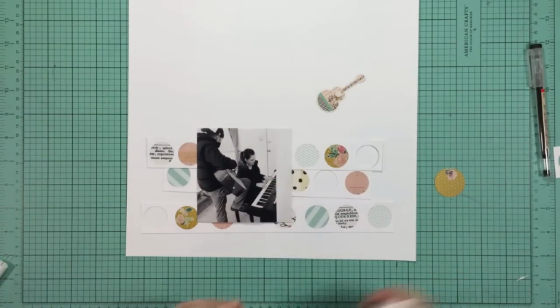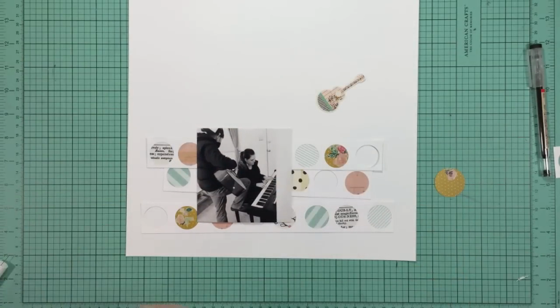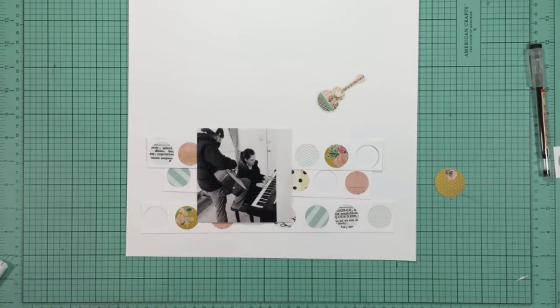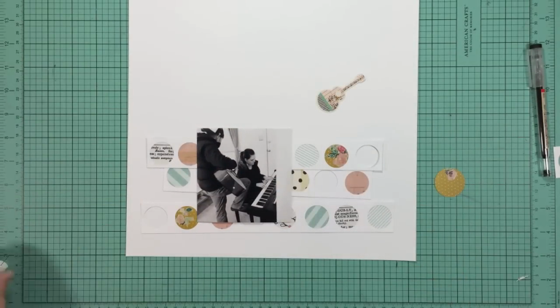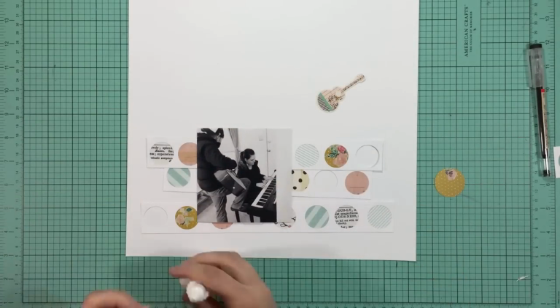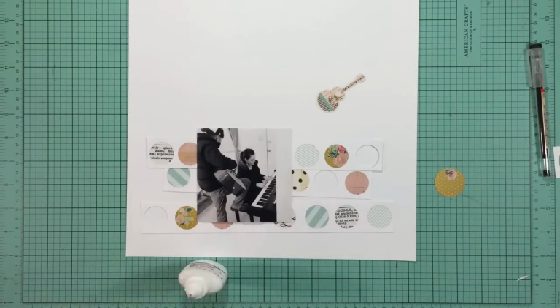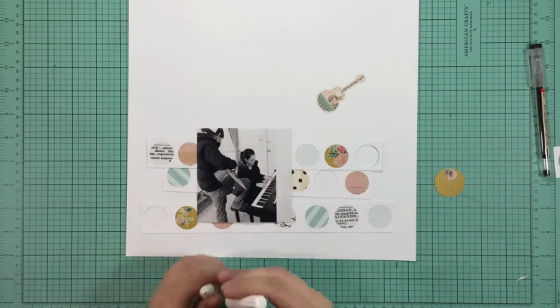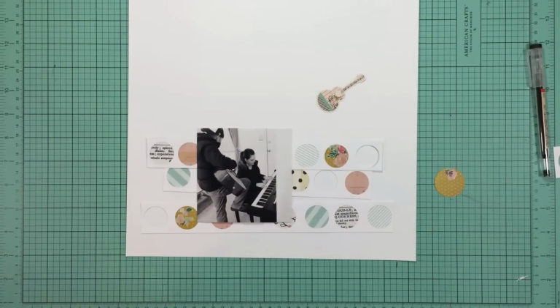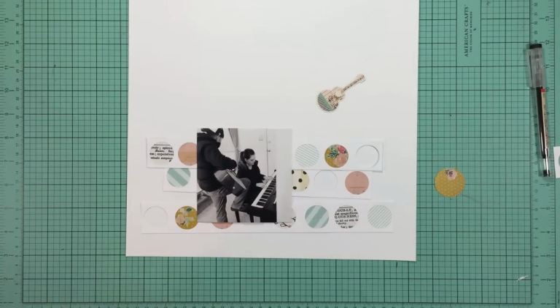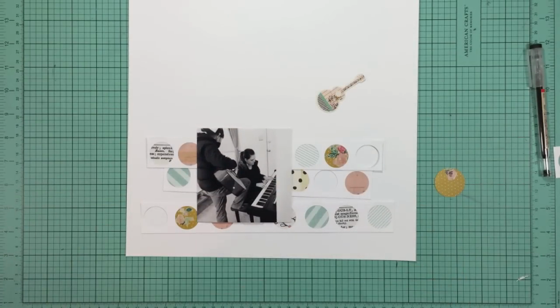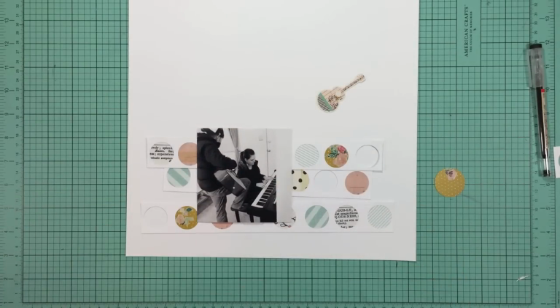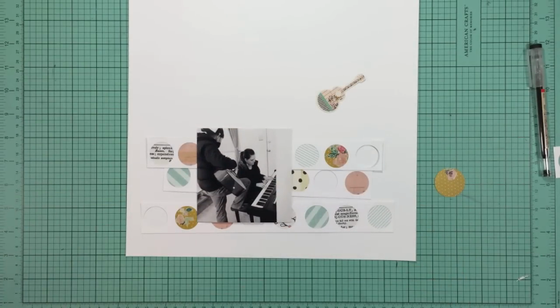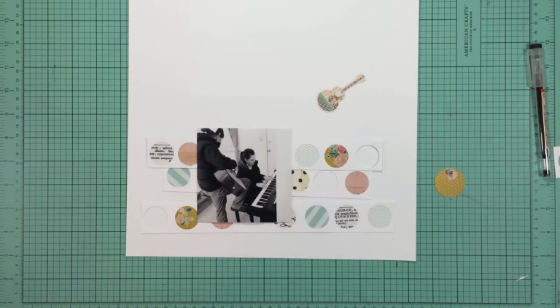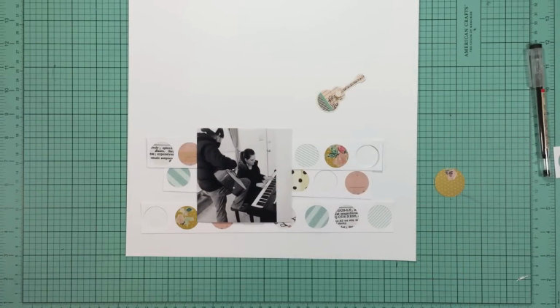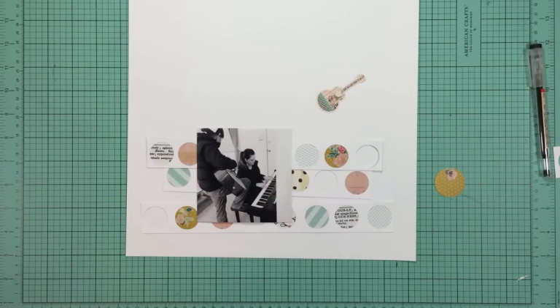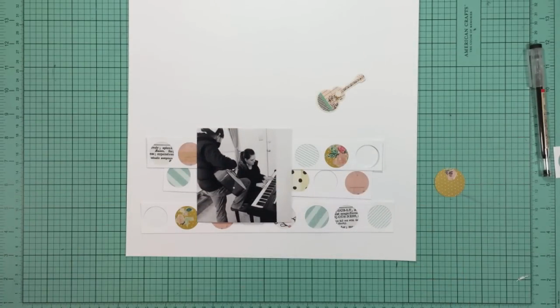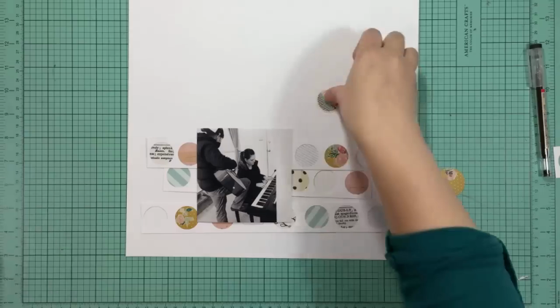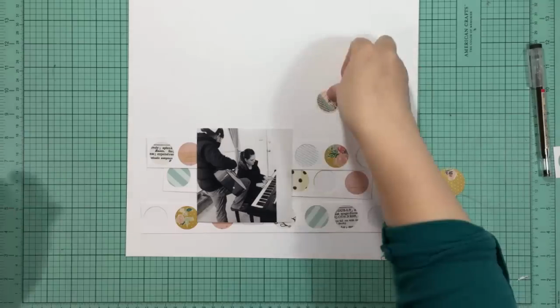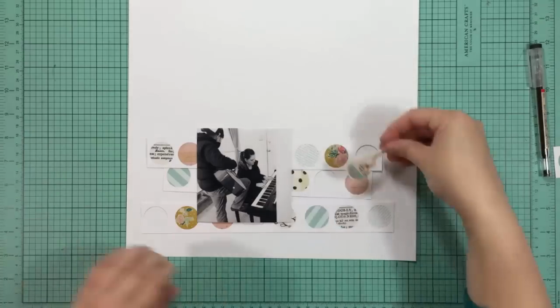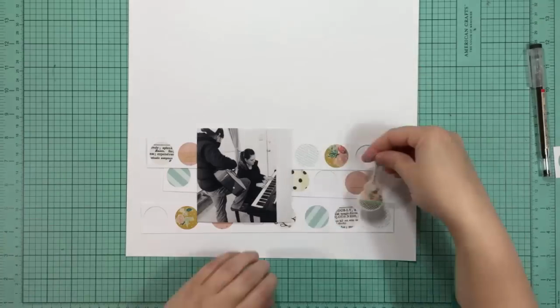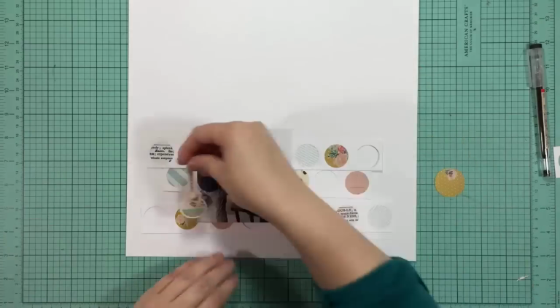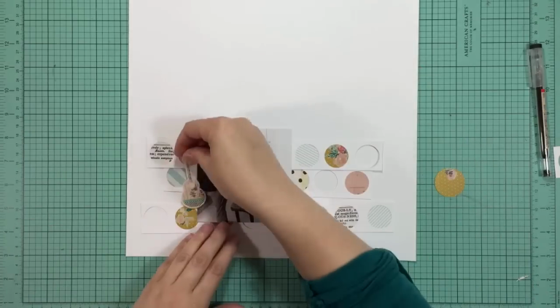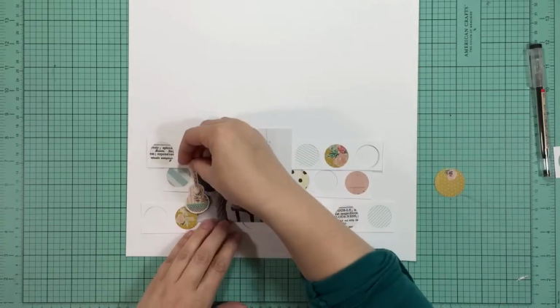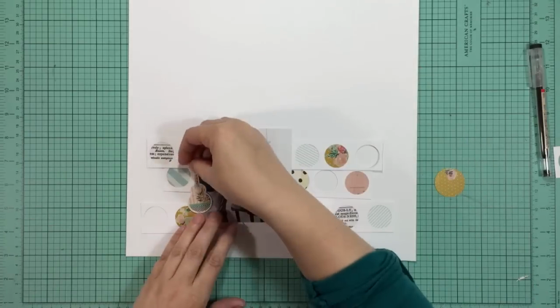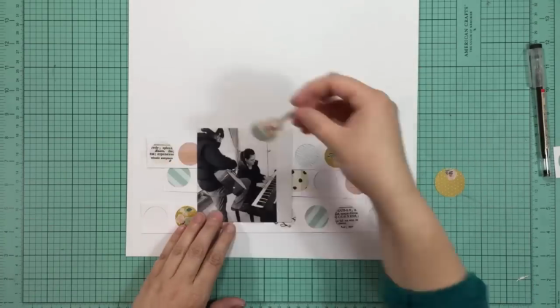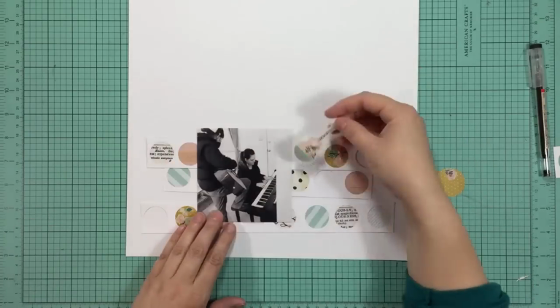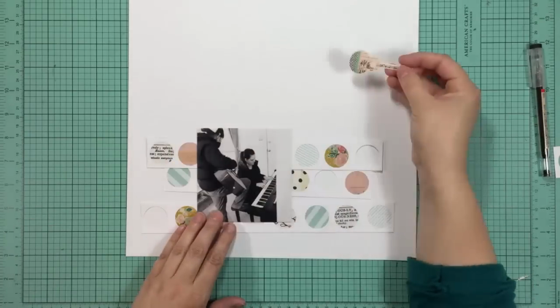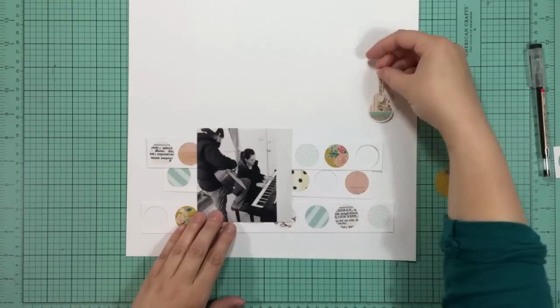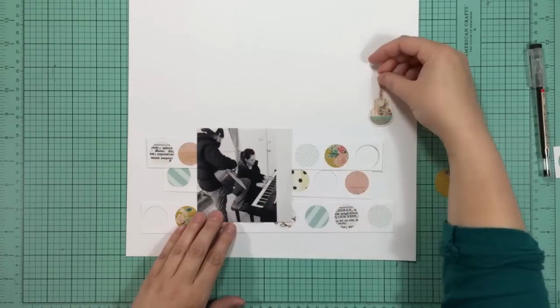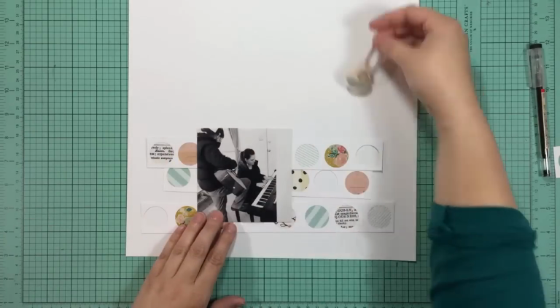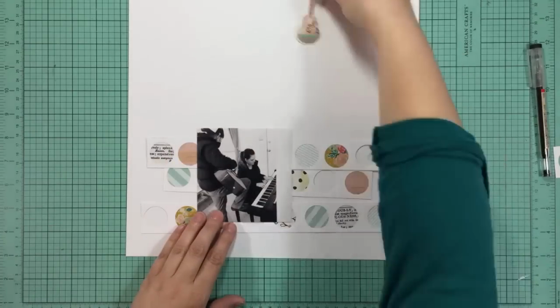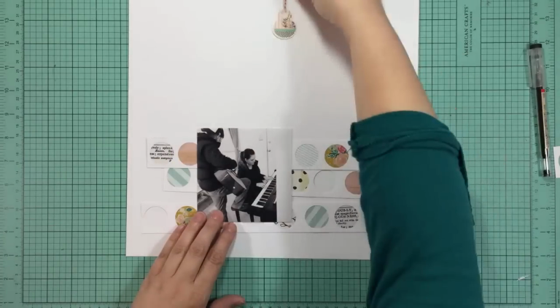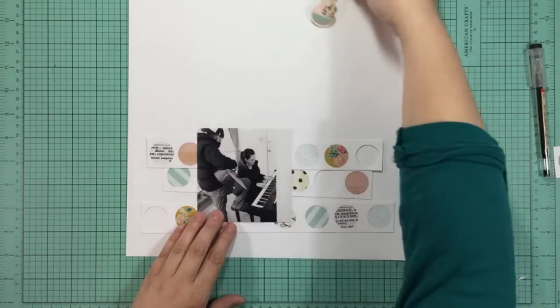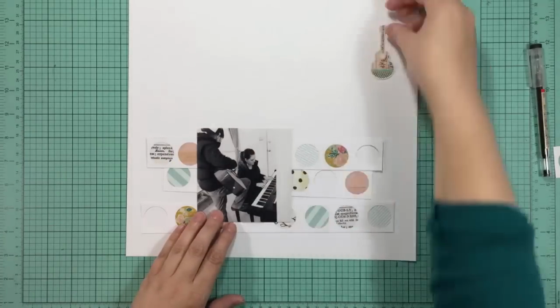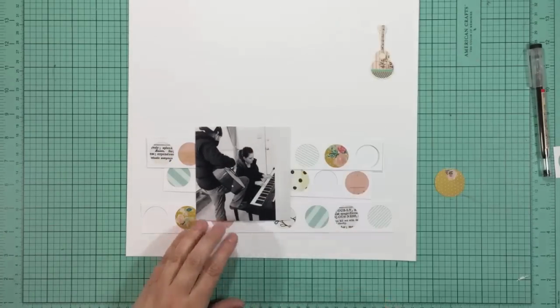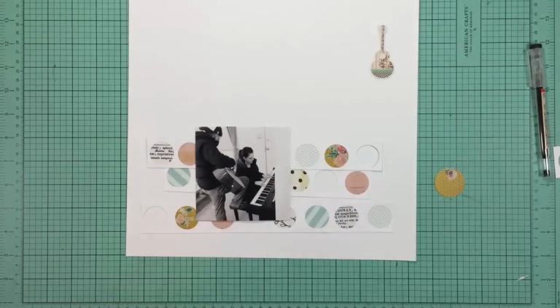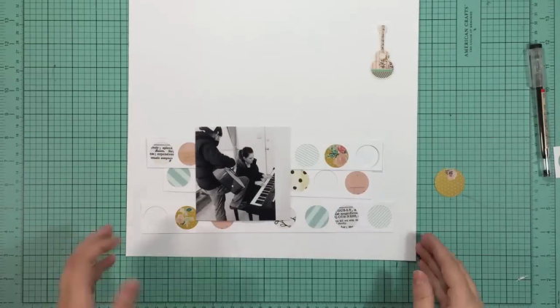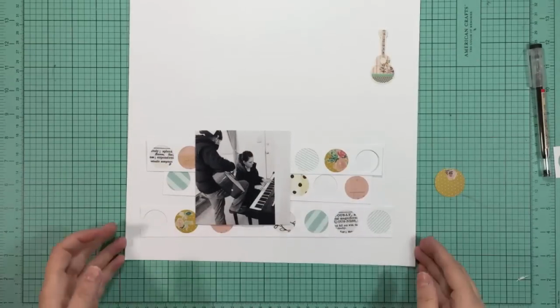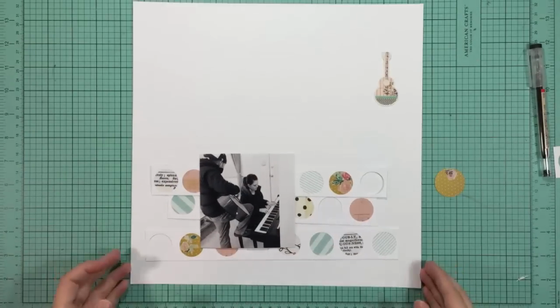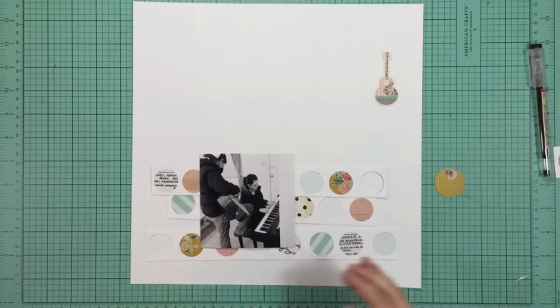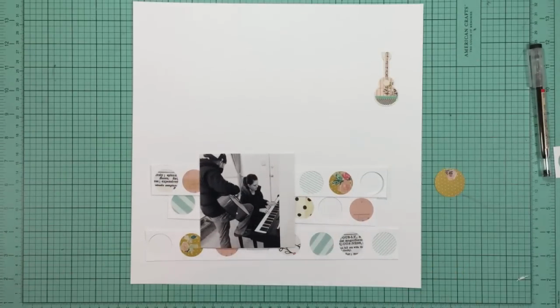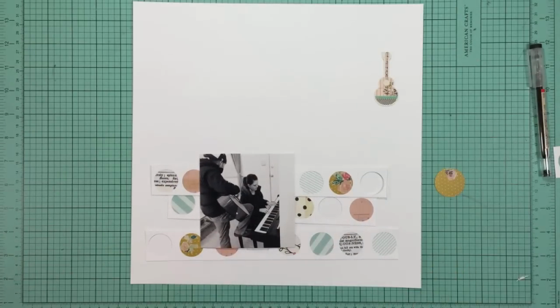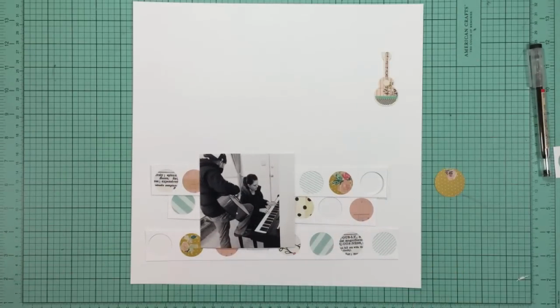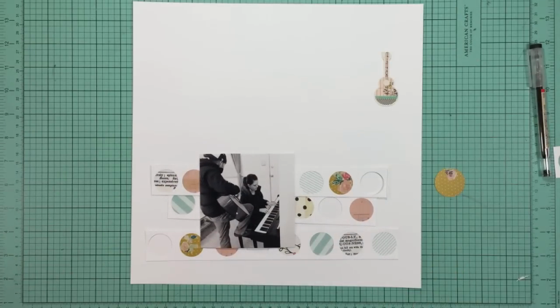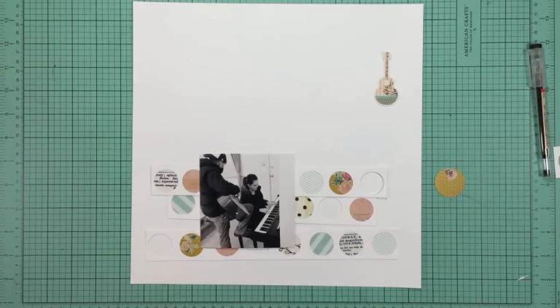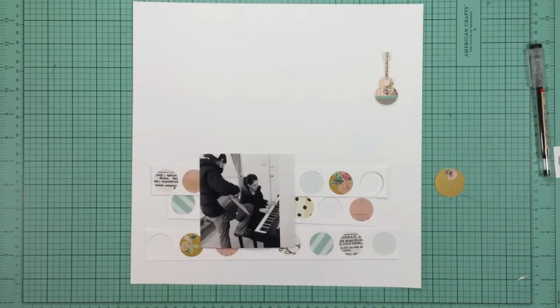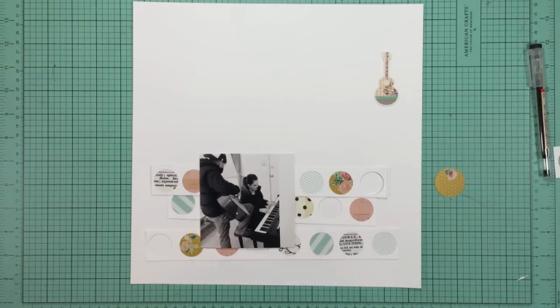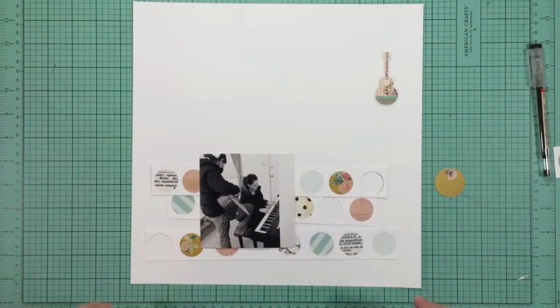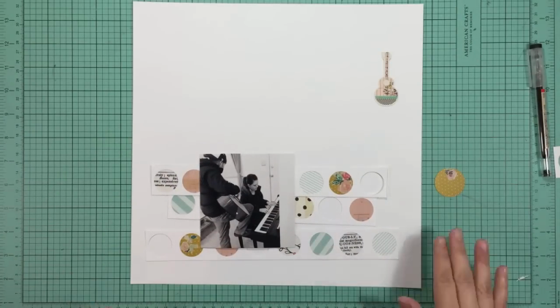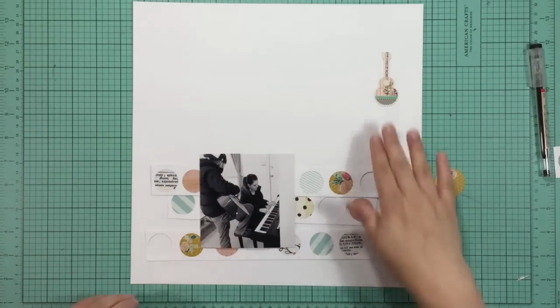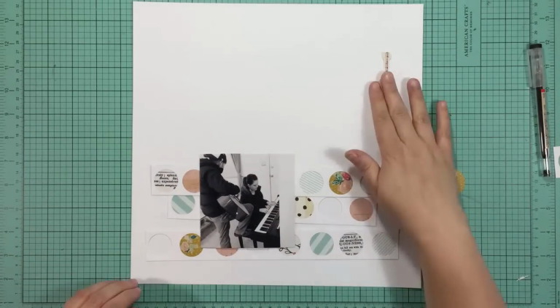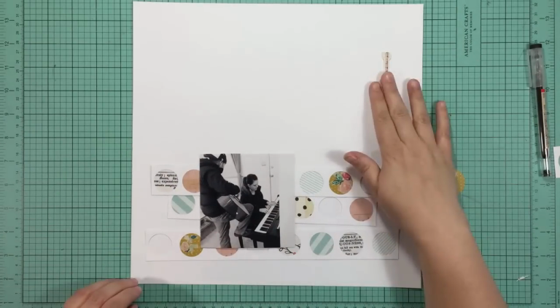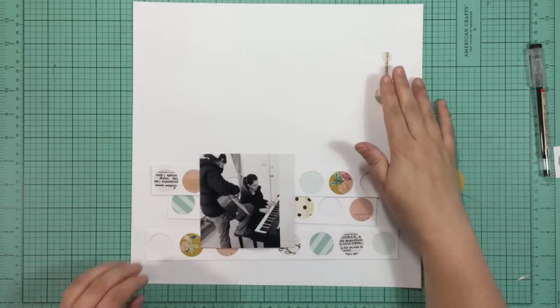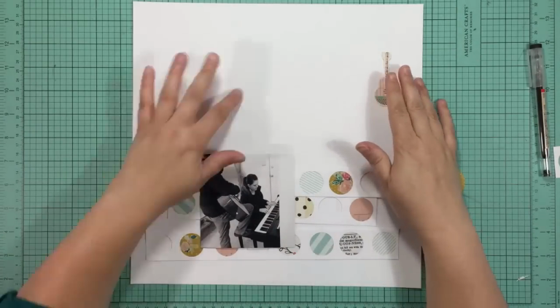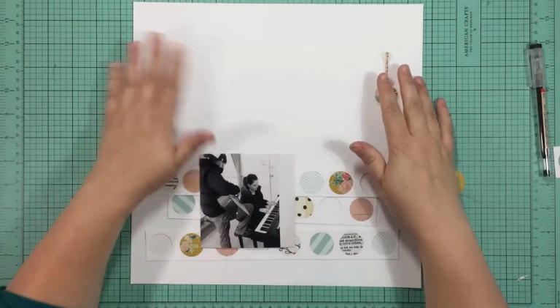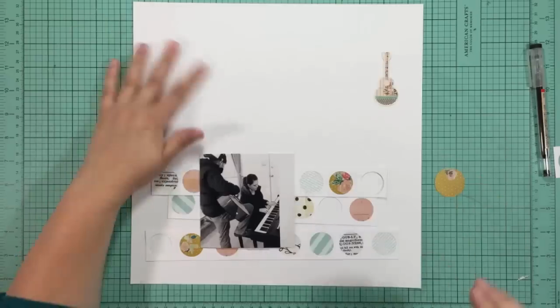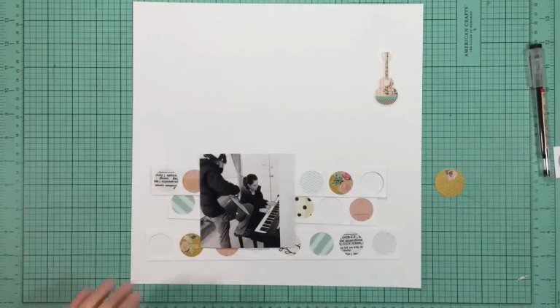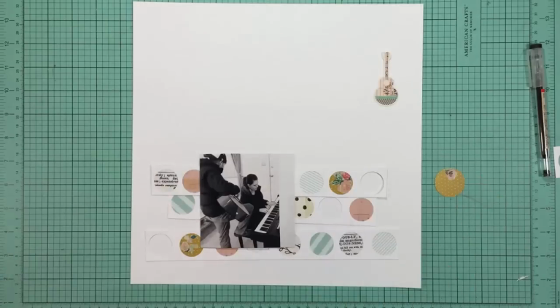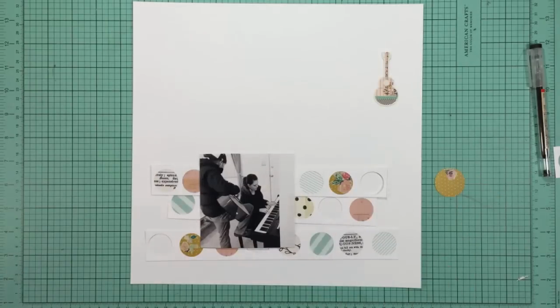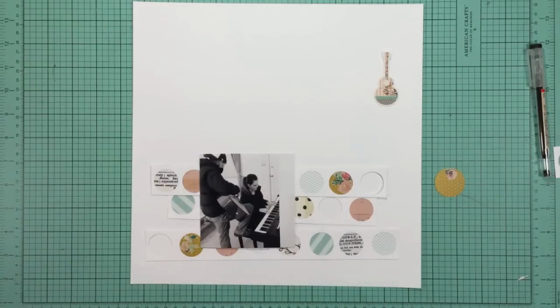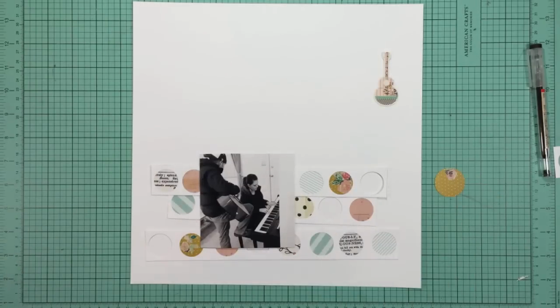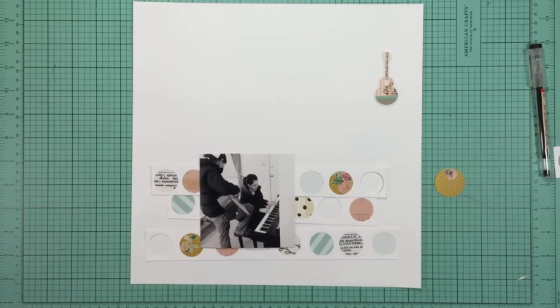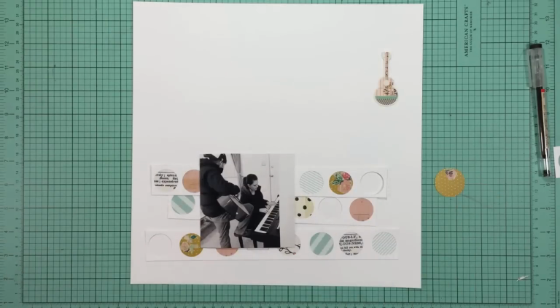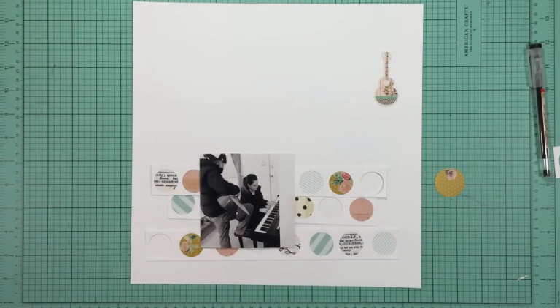You could definitely do this with kraft or any color that you wanted. Or you could put the white strips onto a patterned background - that would be fun too.